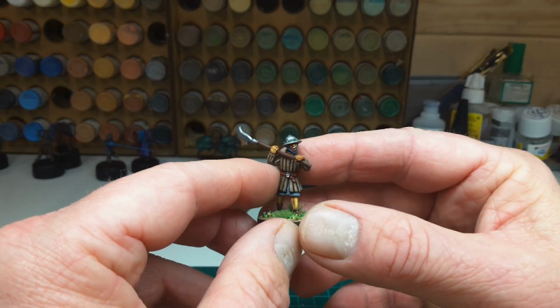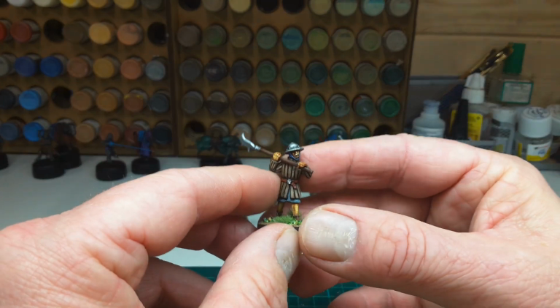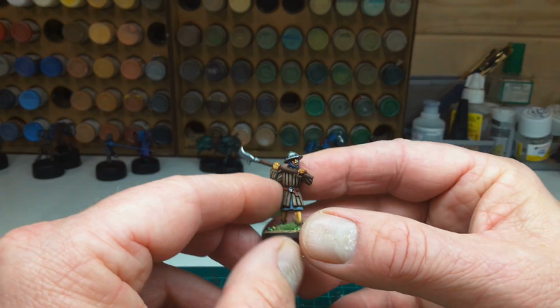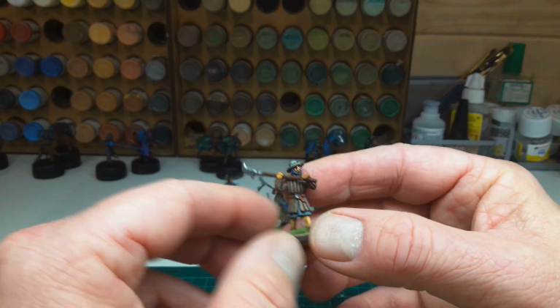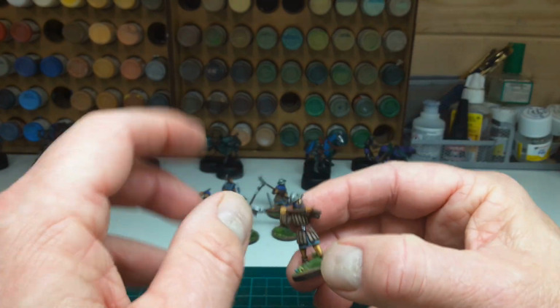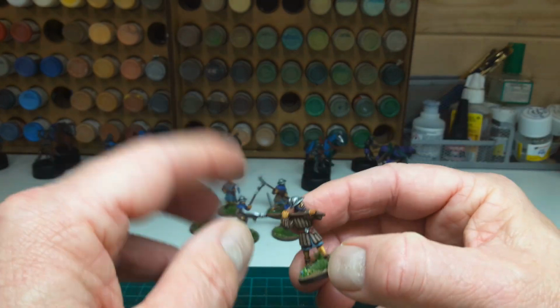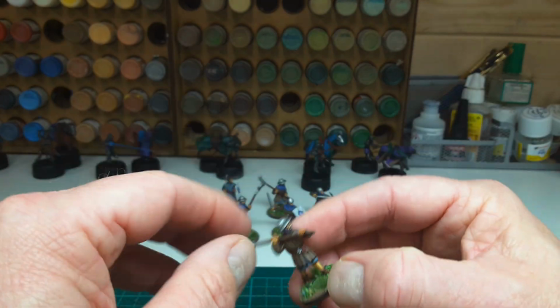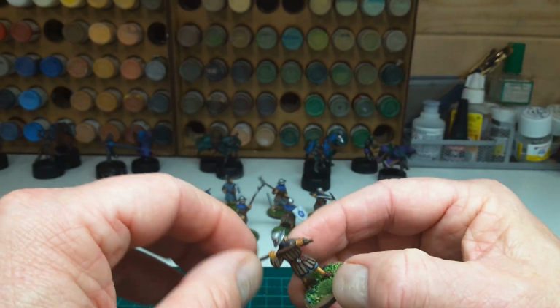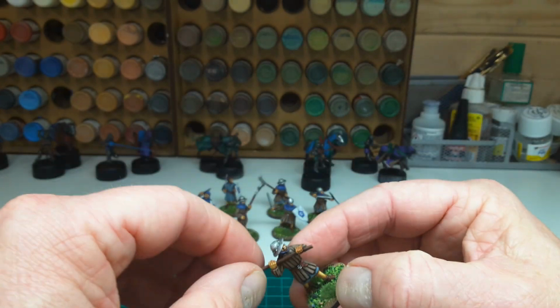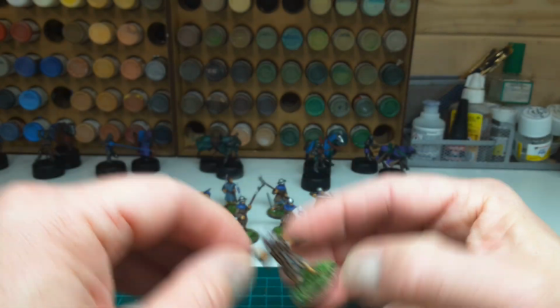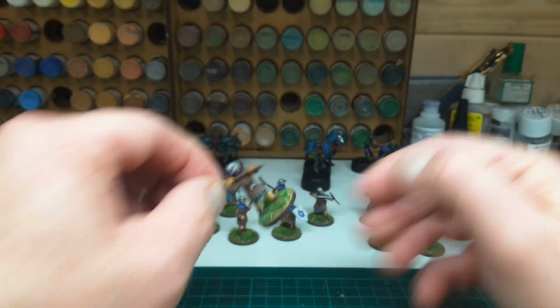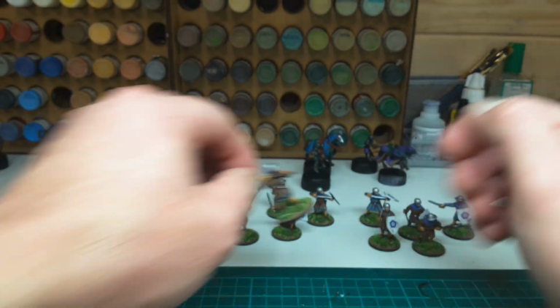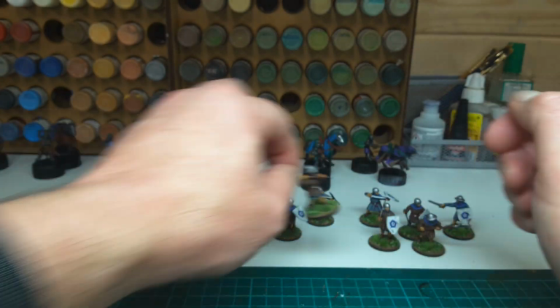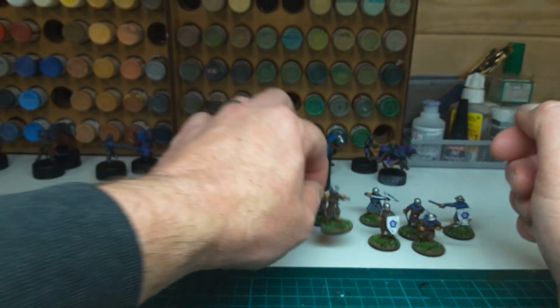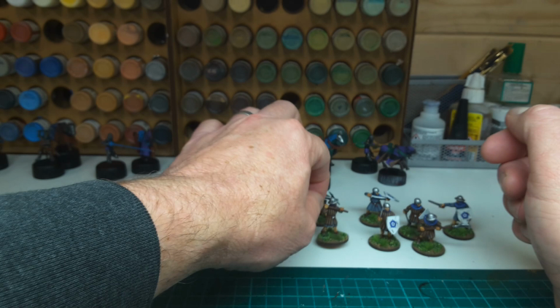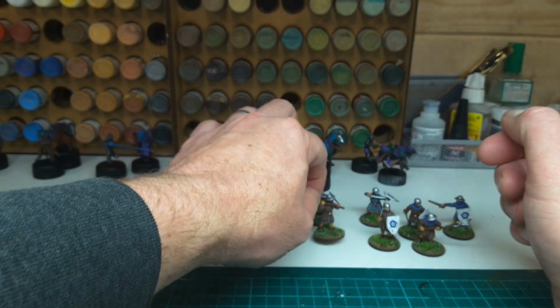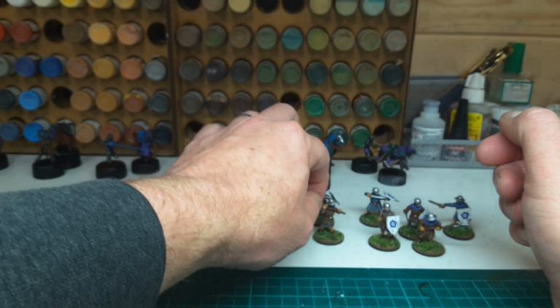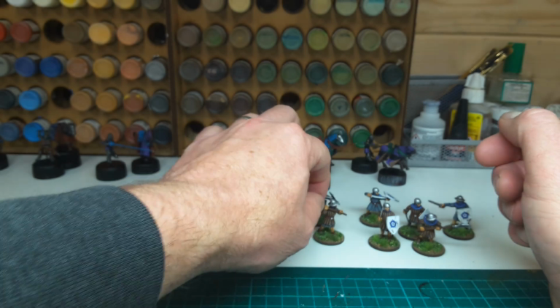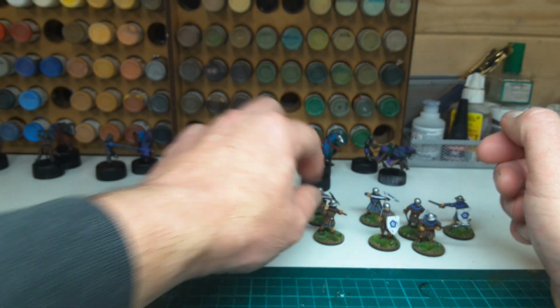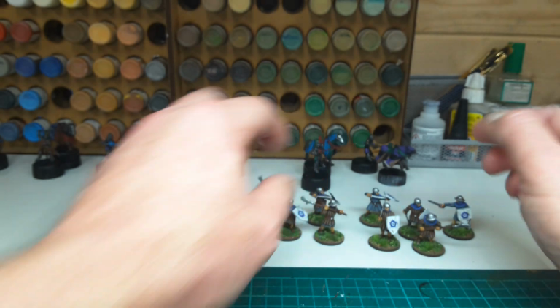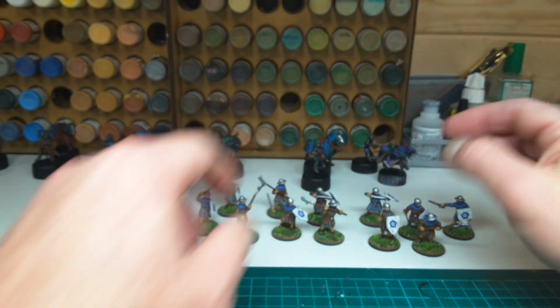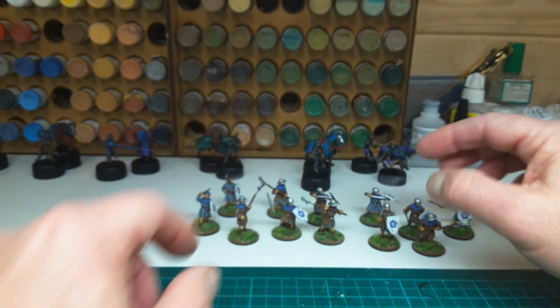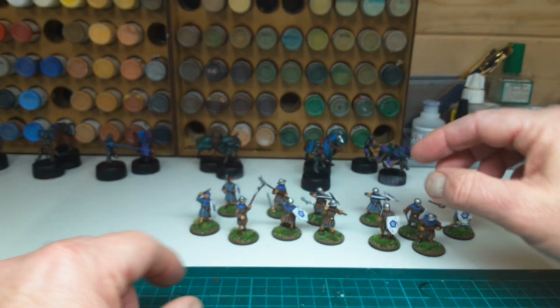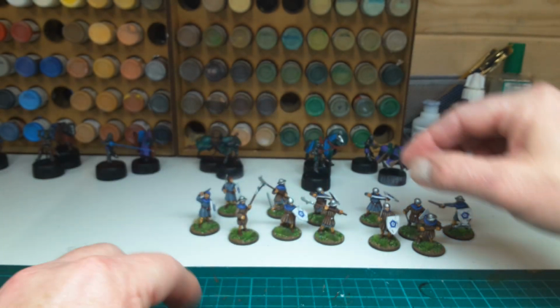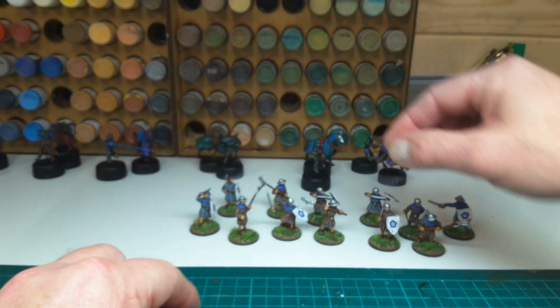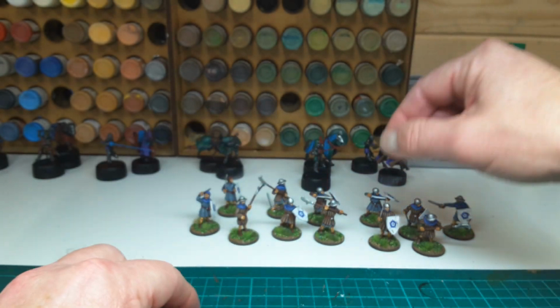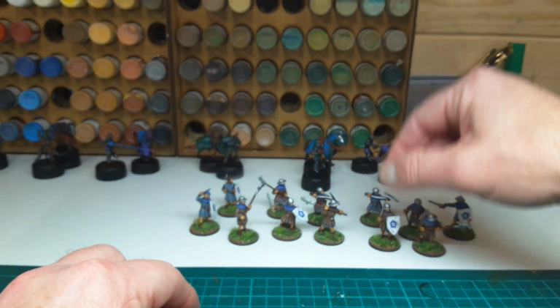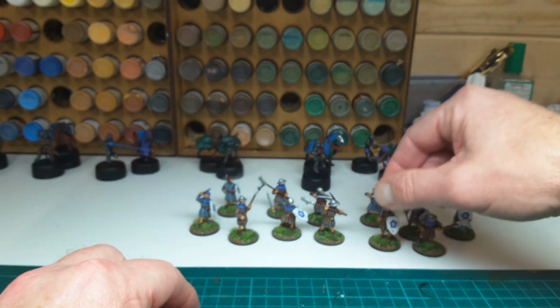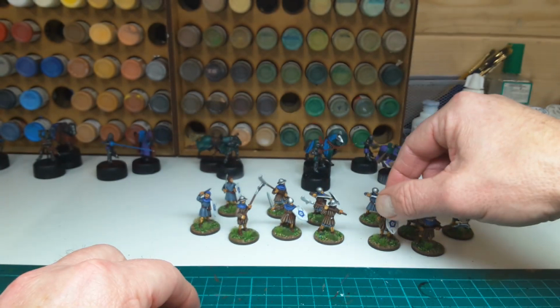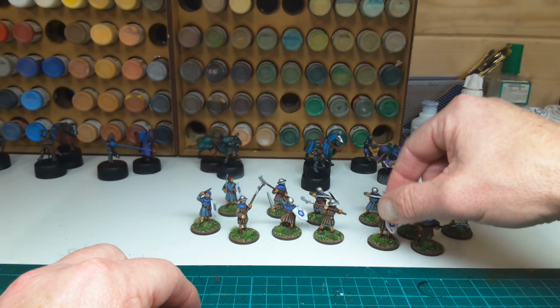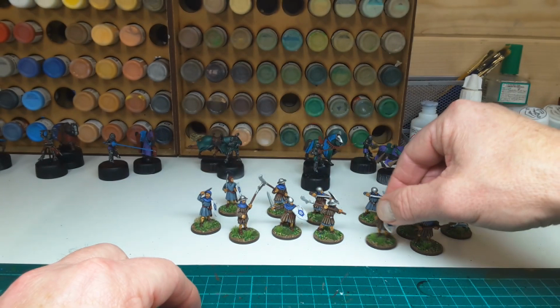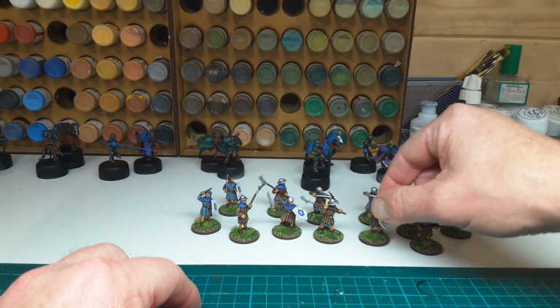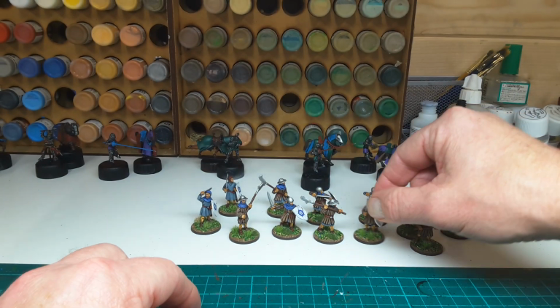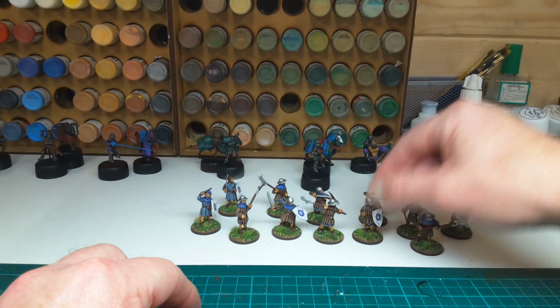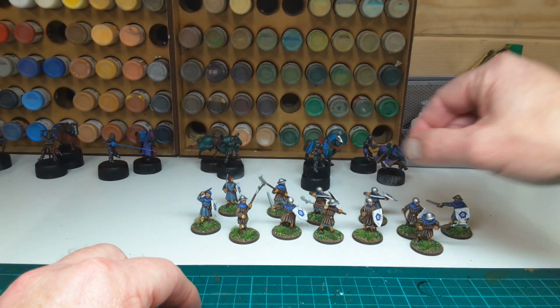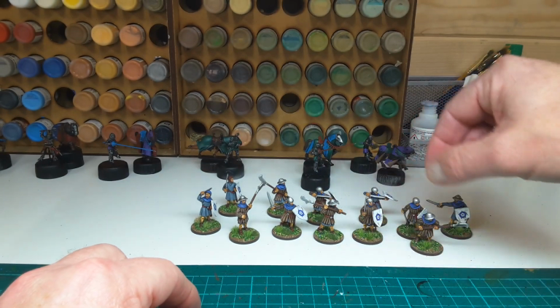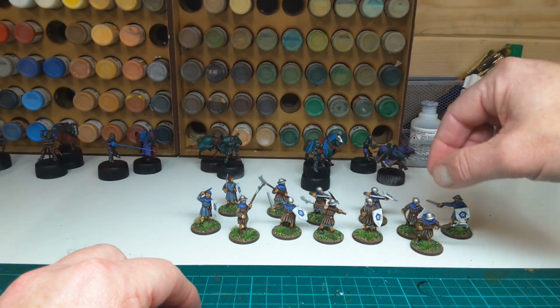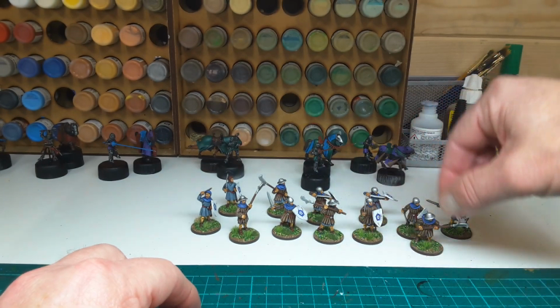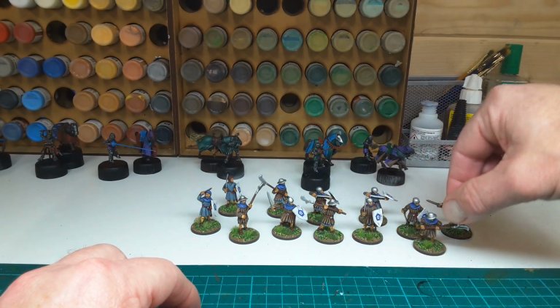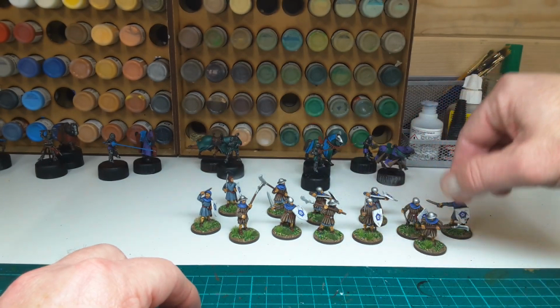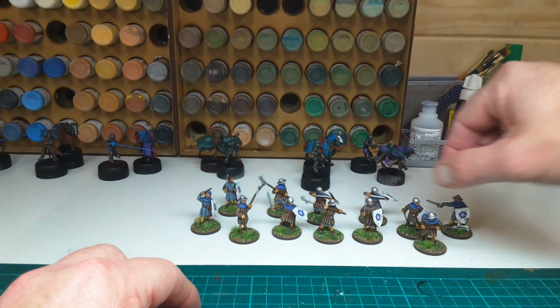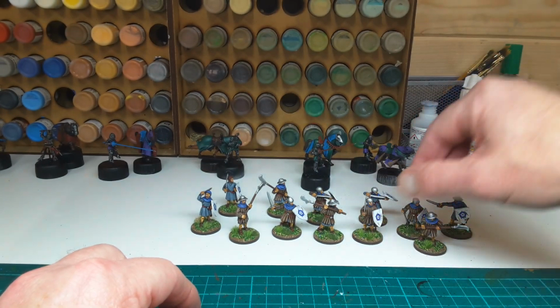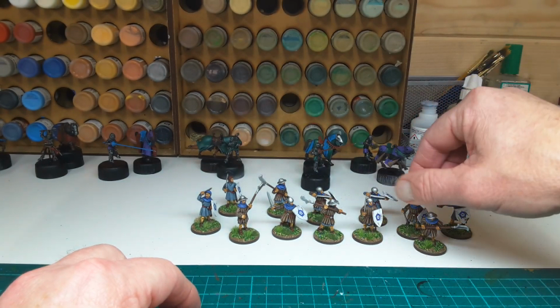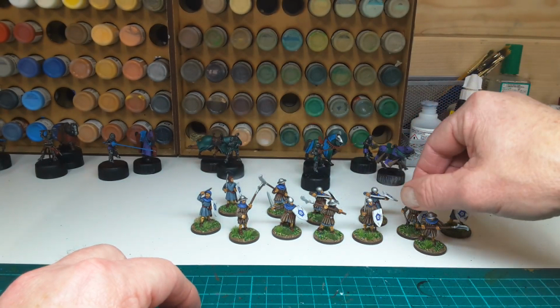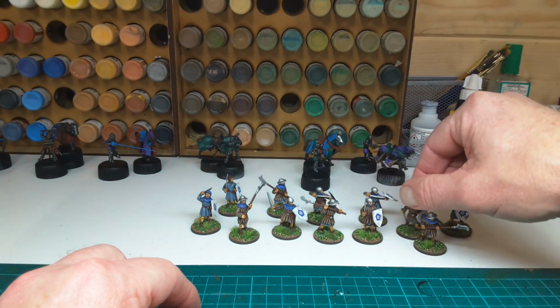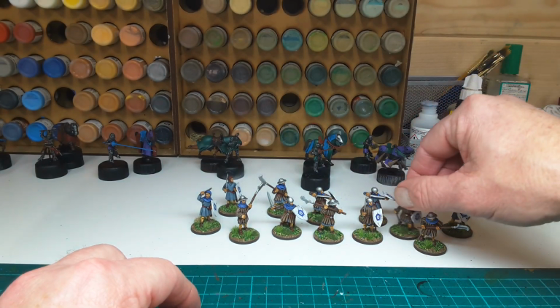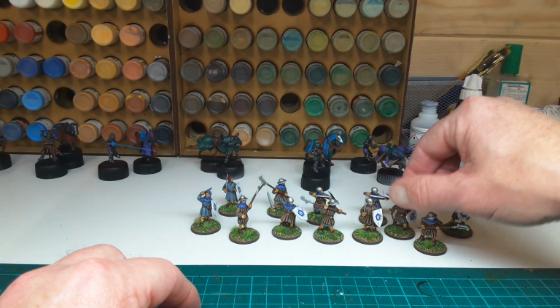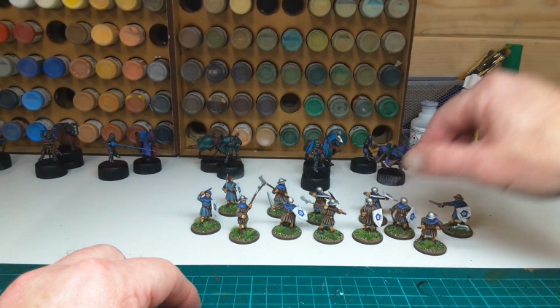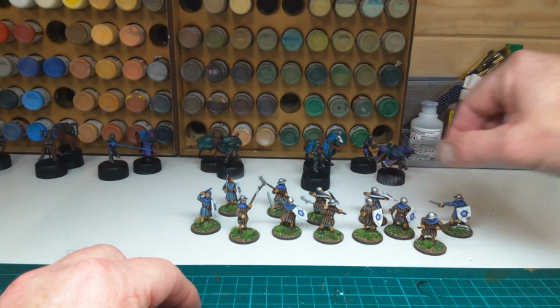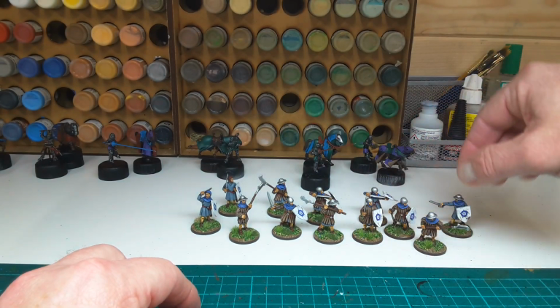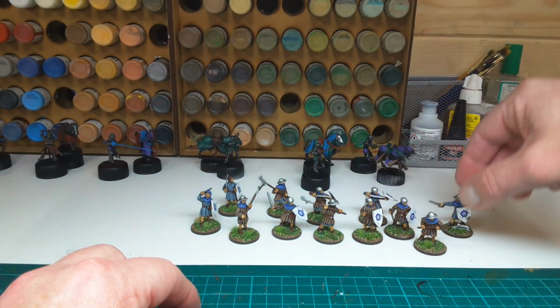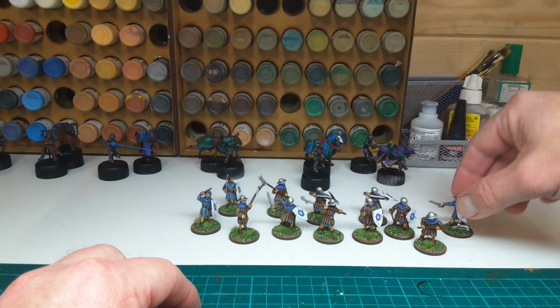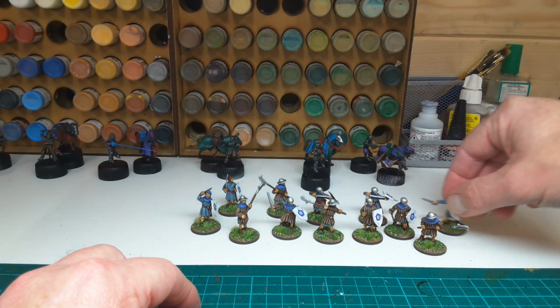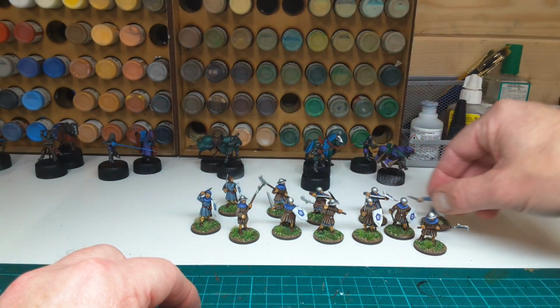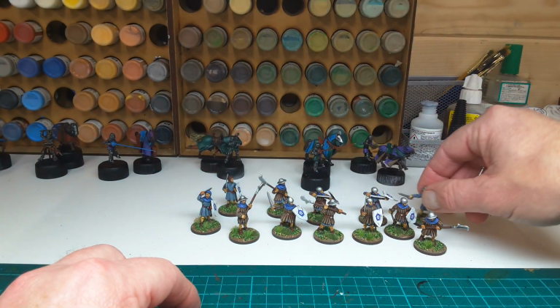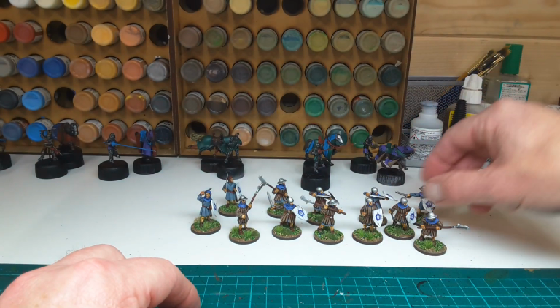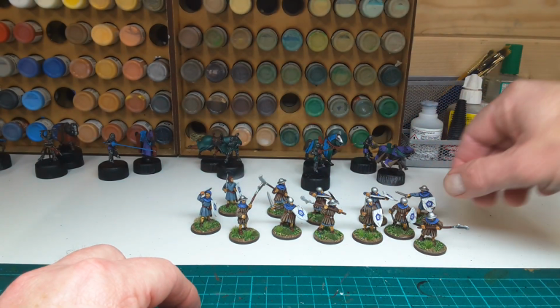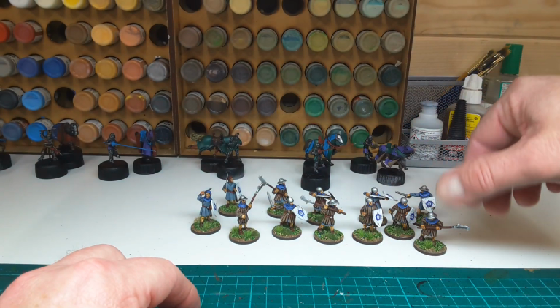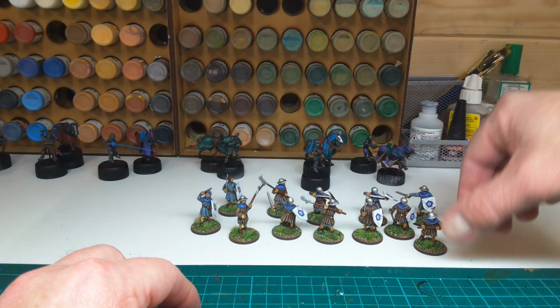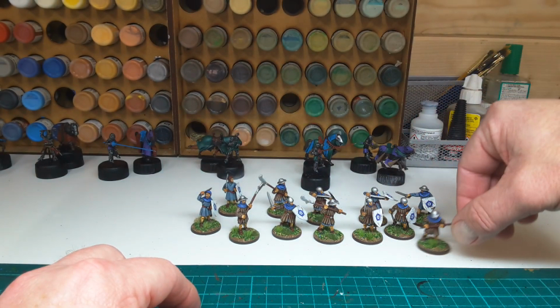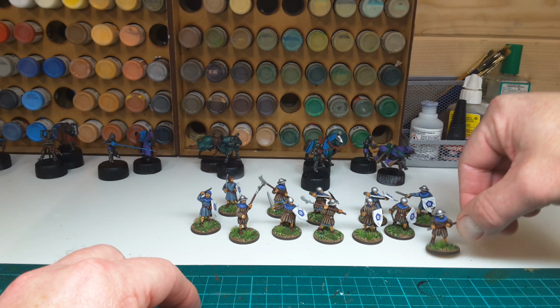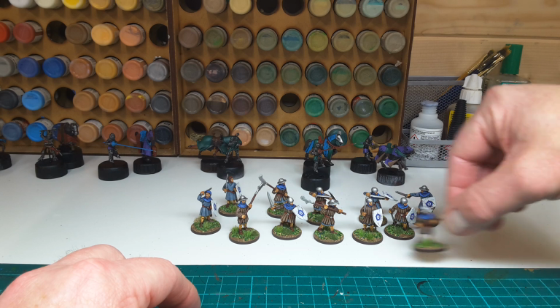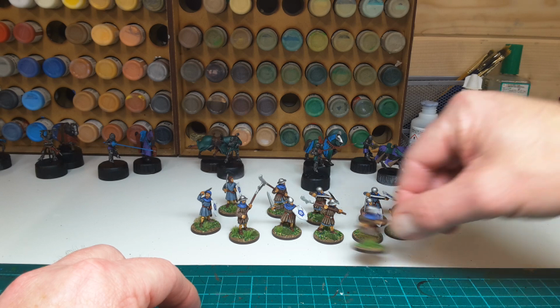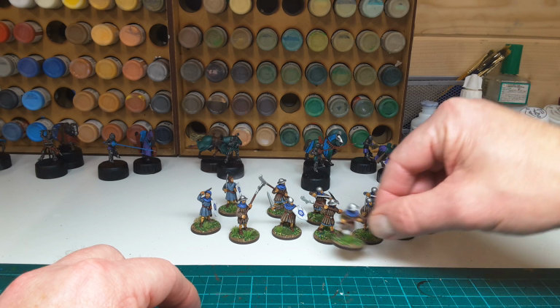So there you go, that's another 12, in neutral colours, so they can be used for either retinue, sharply built up.